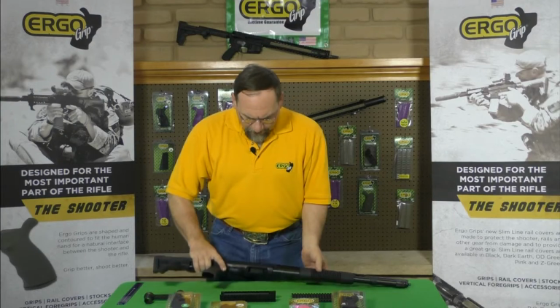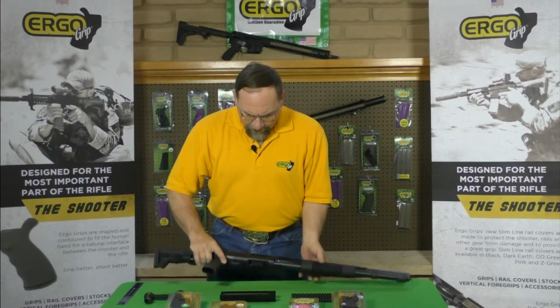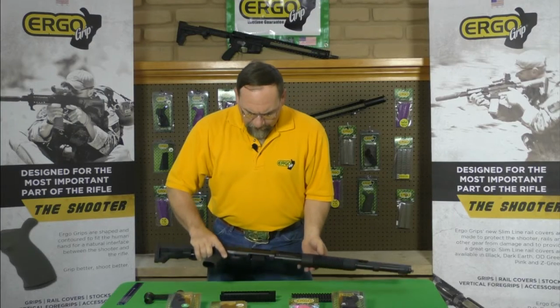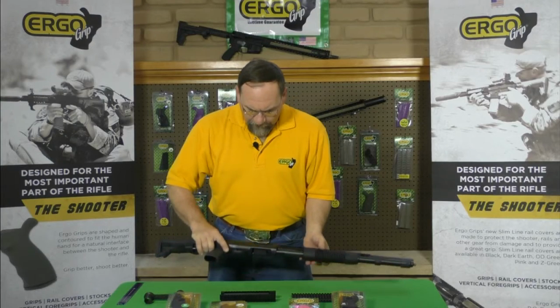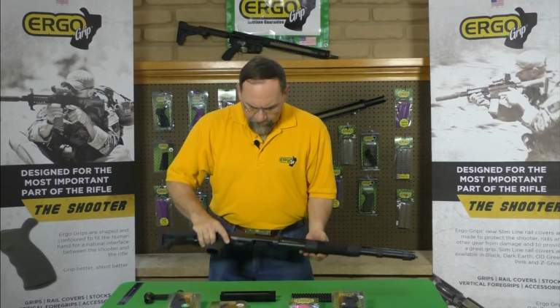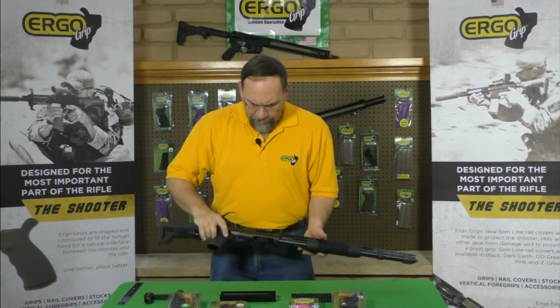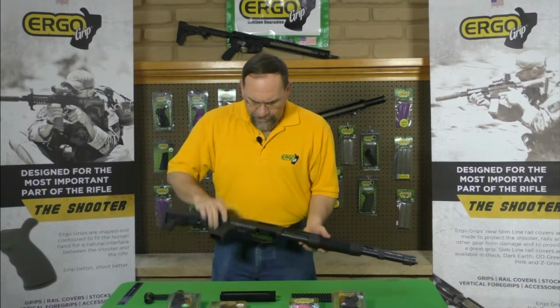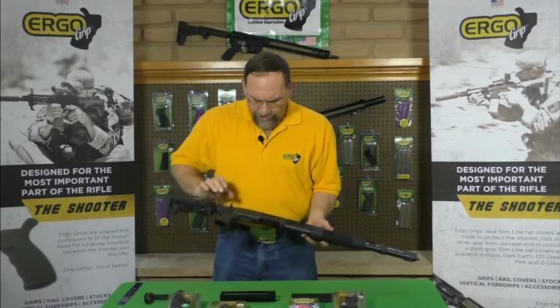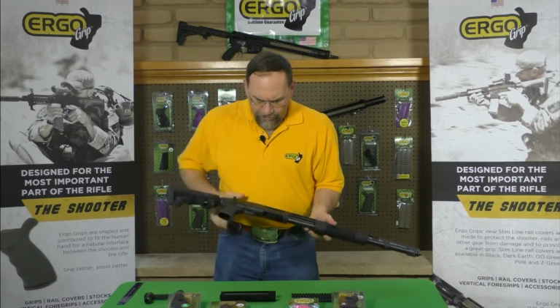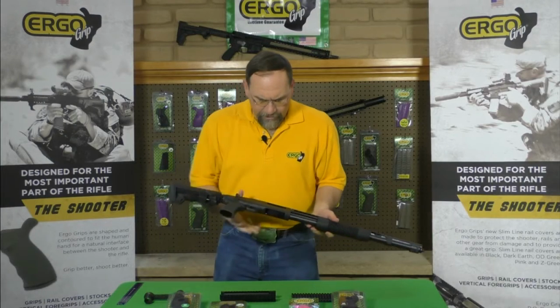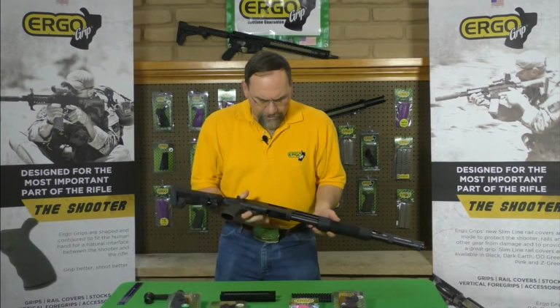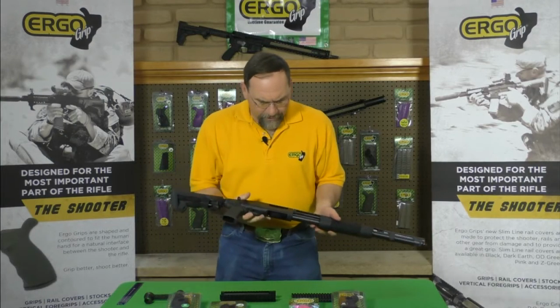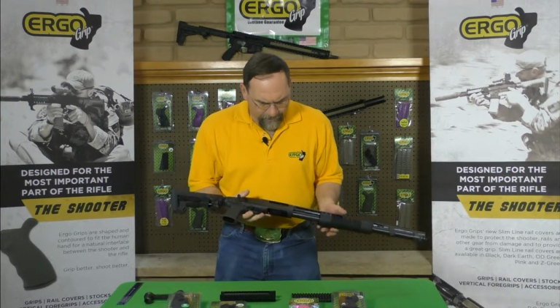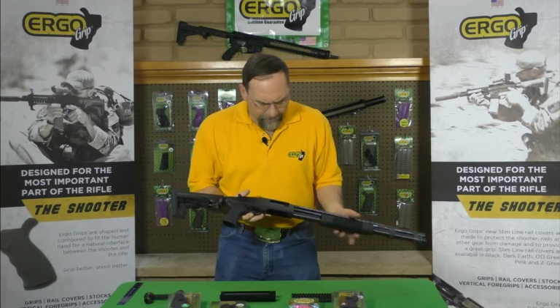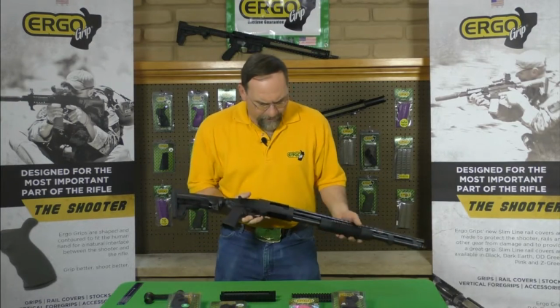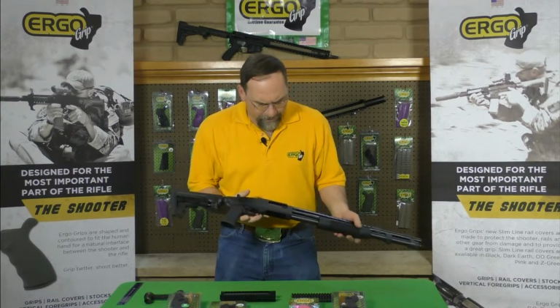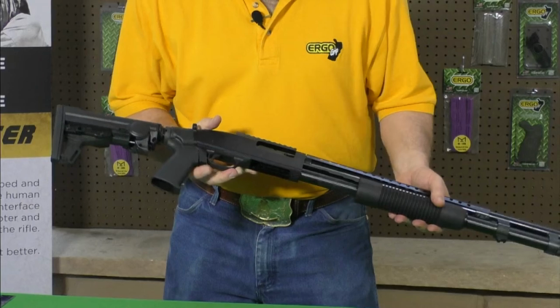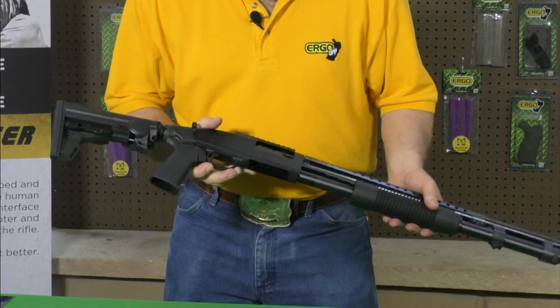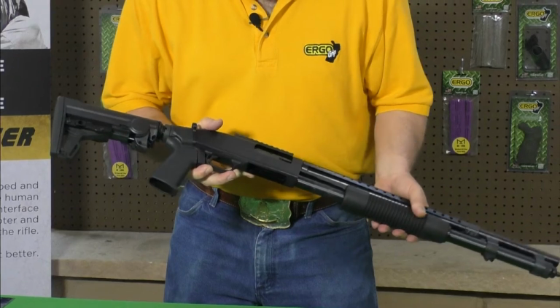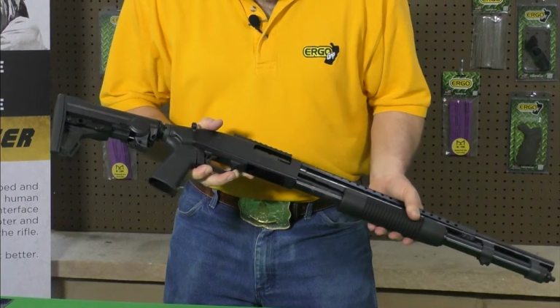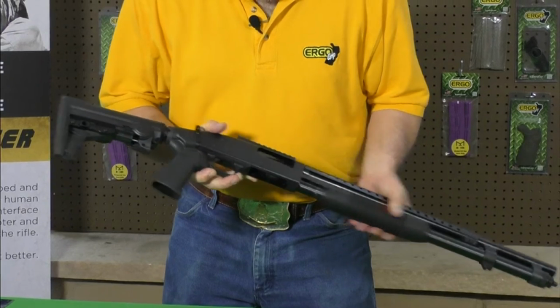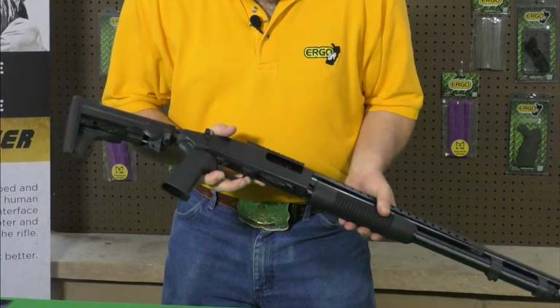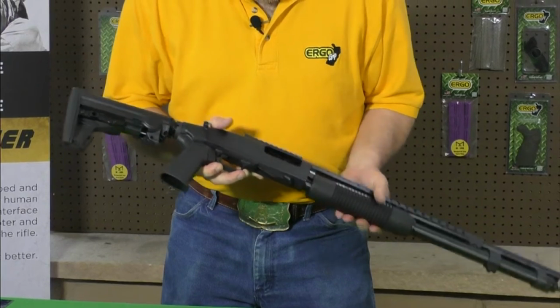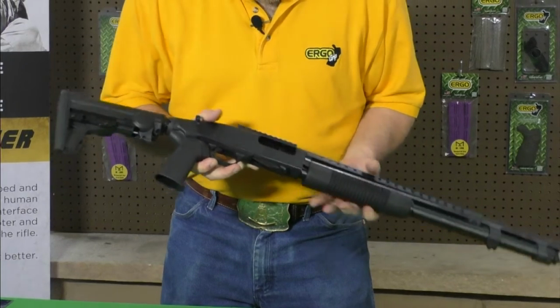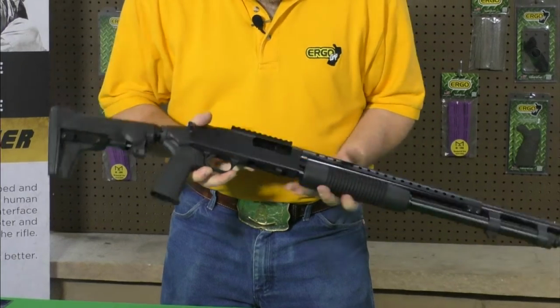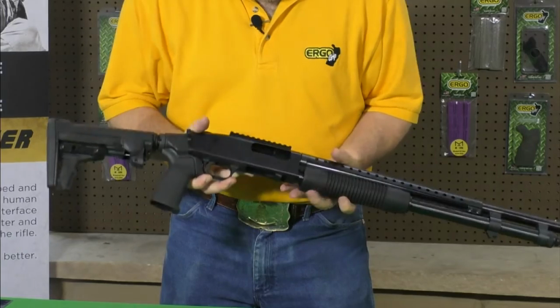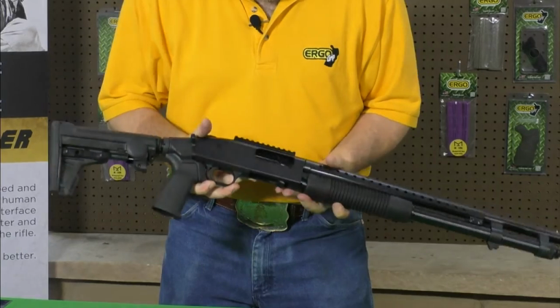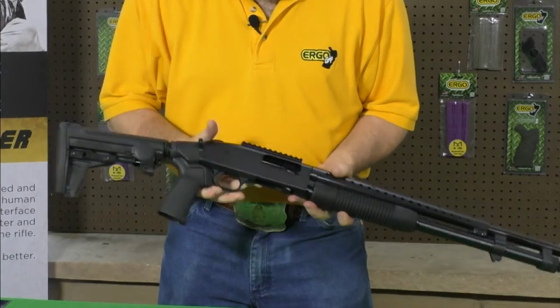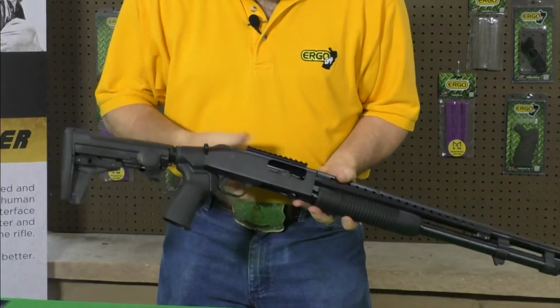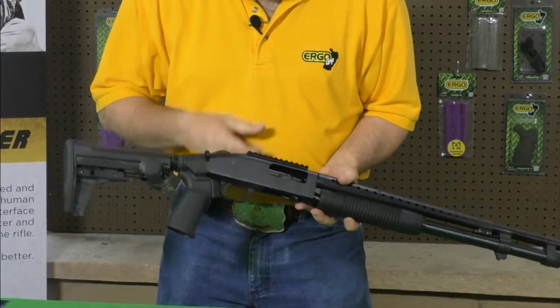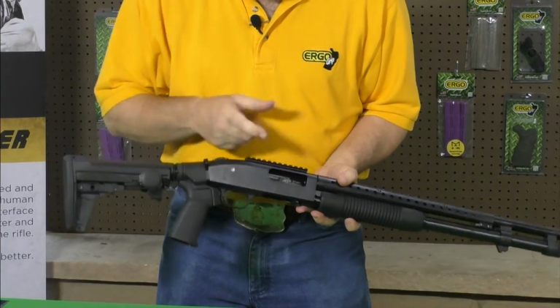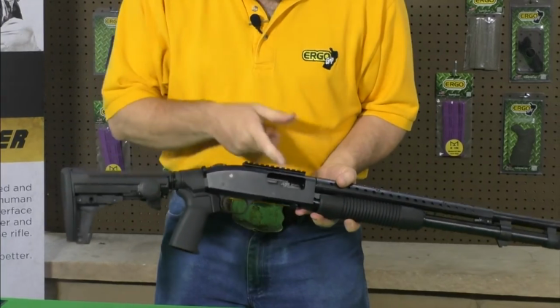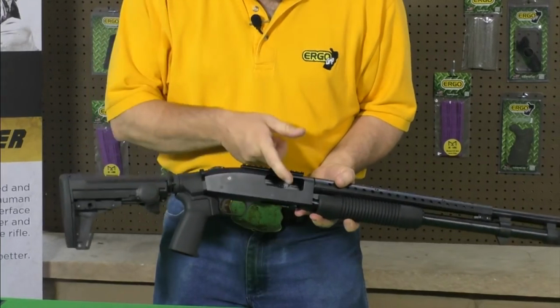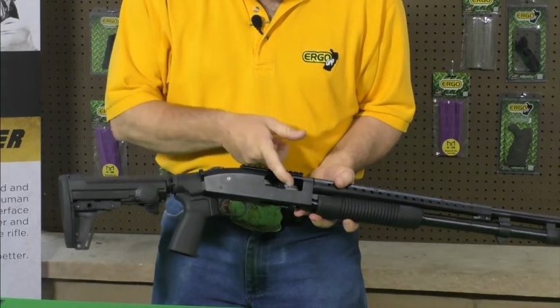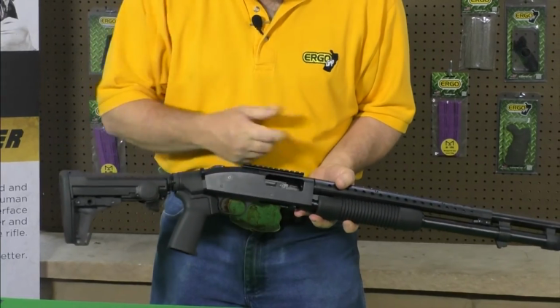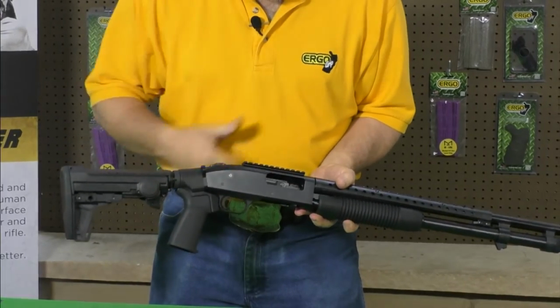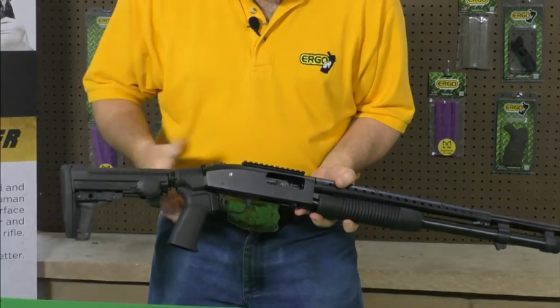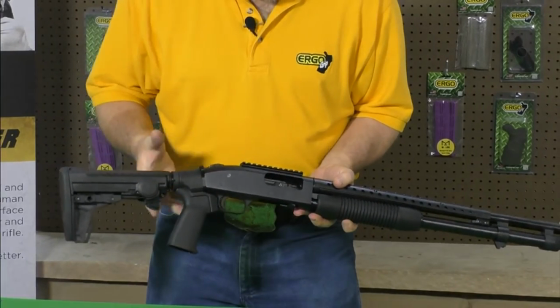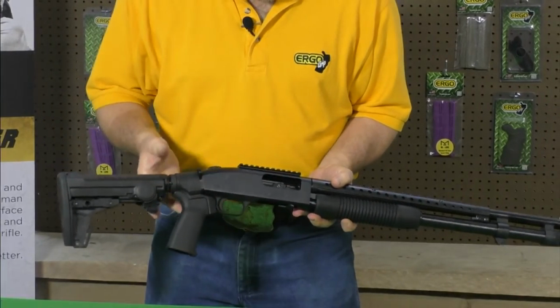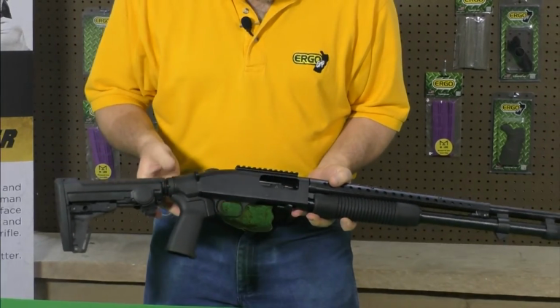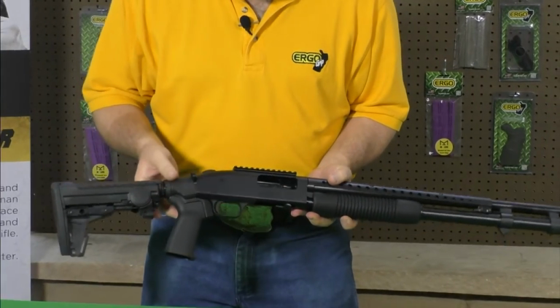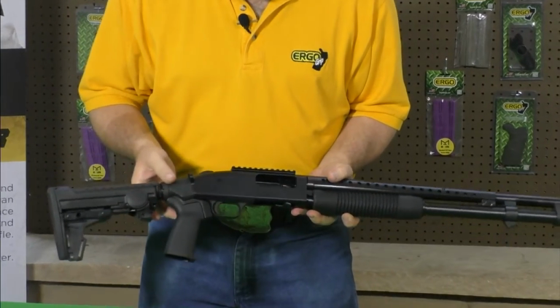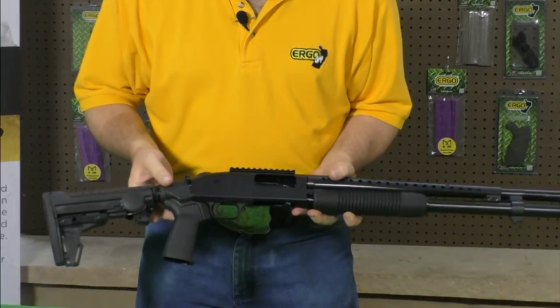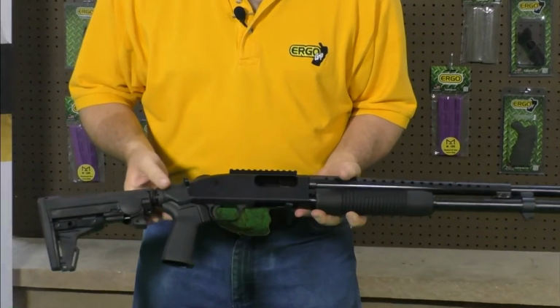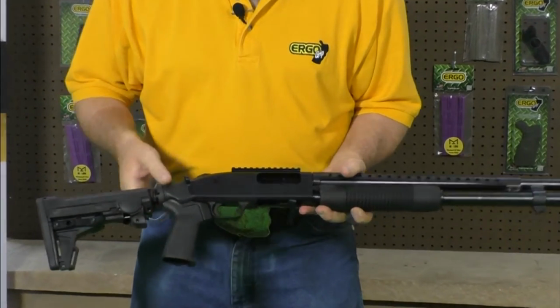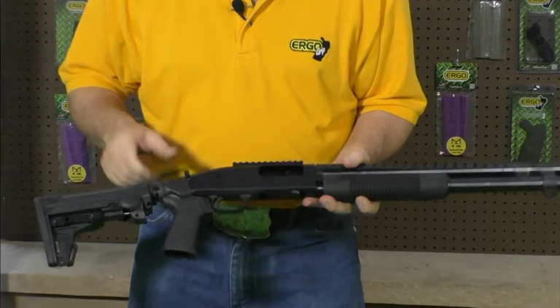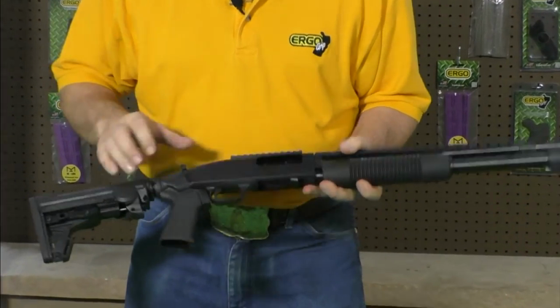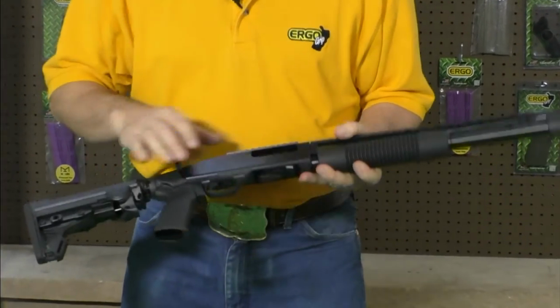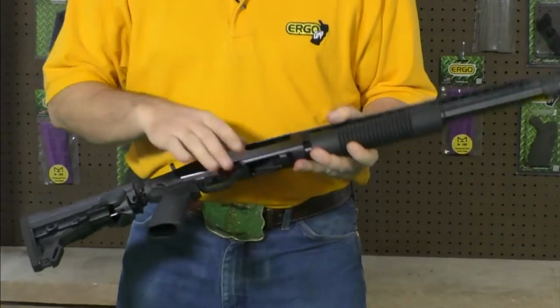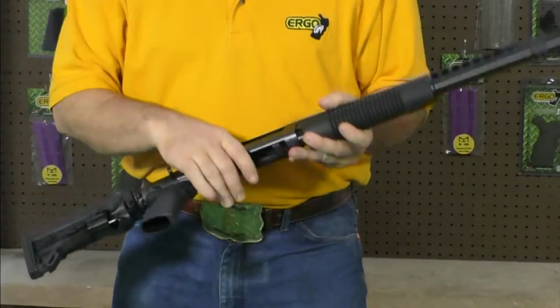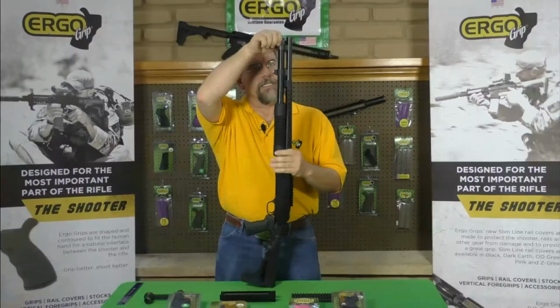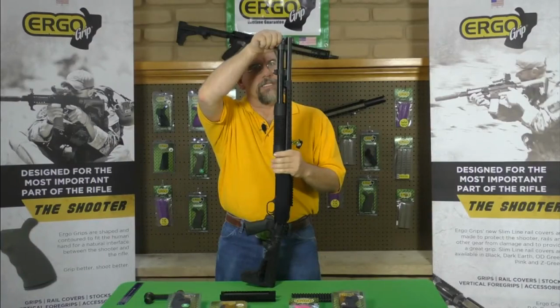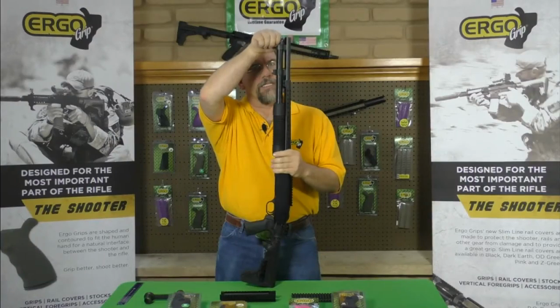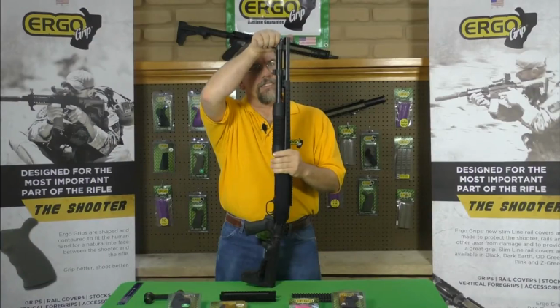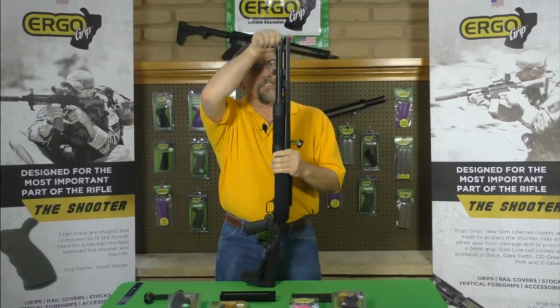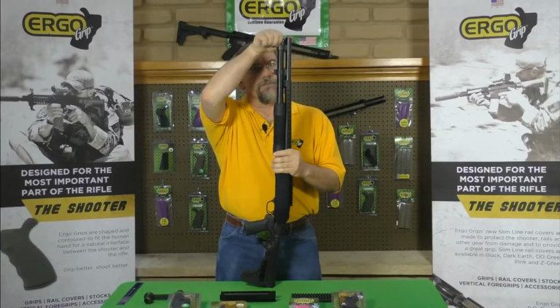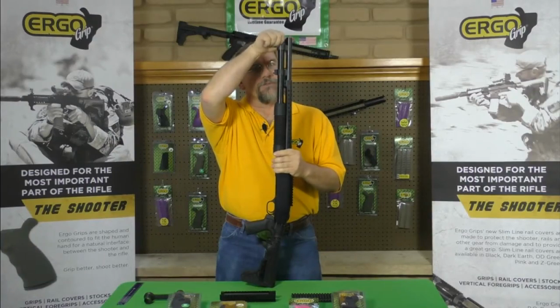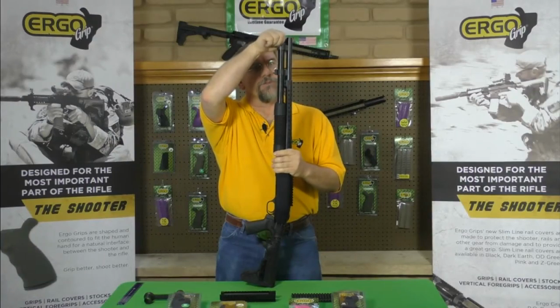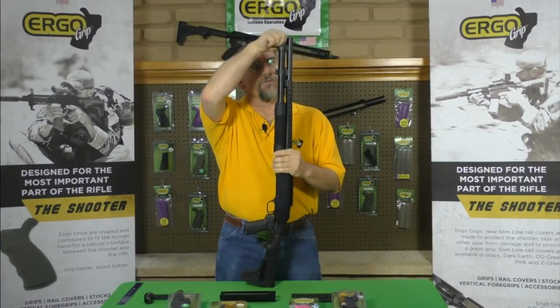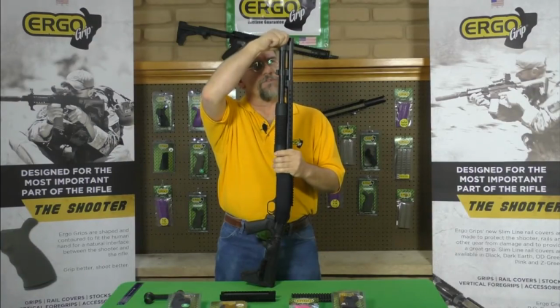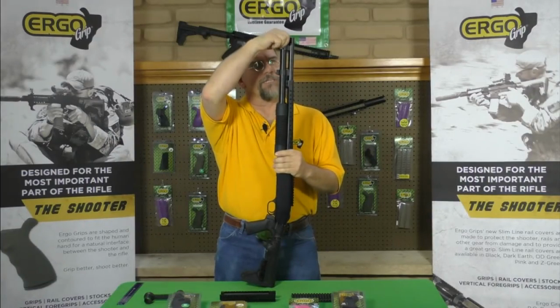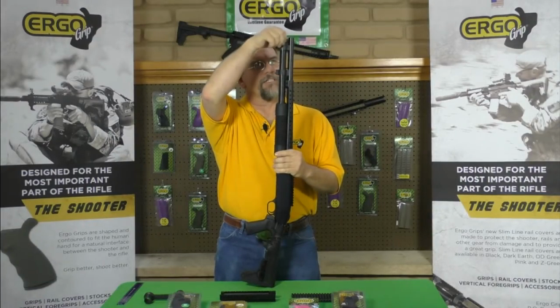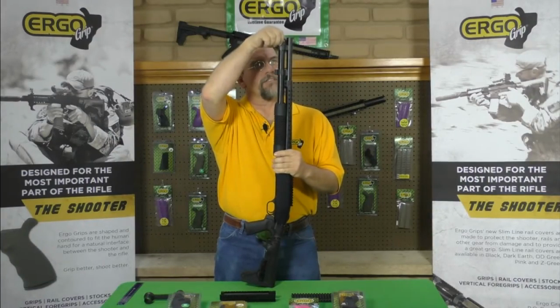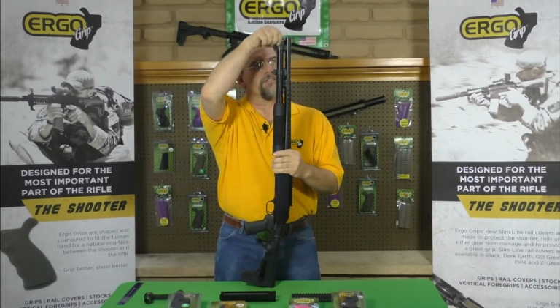The first thing you want to do is to make sure your firearm is not loaded, there's no ammo in this firearm, and then remove your barrel.